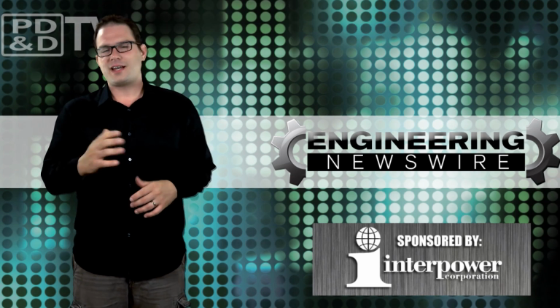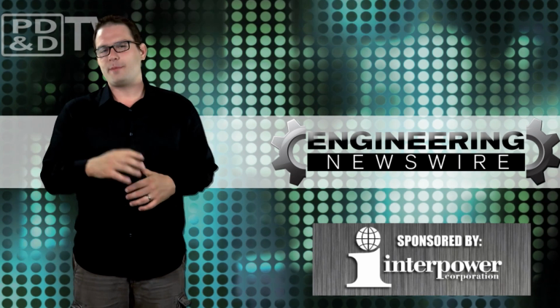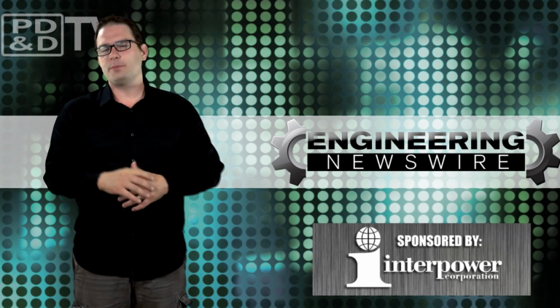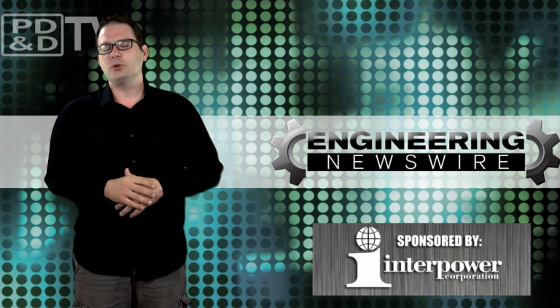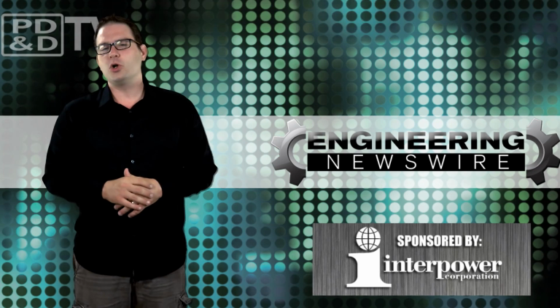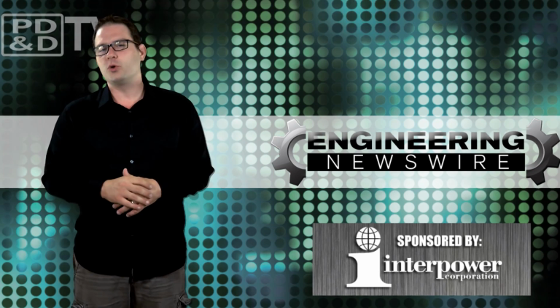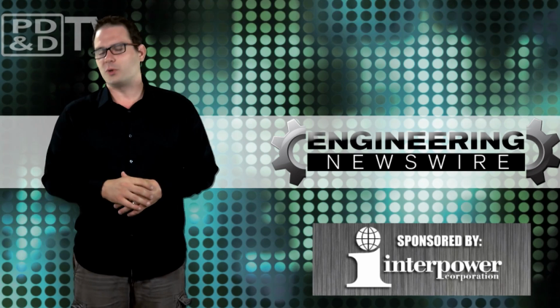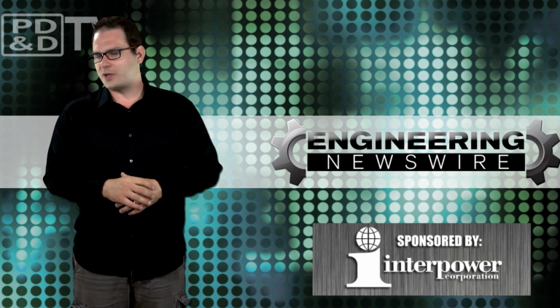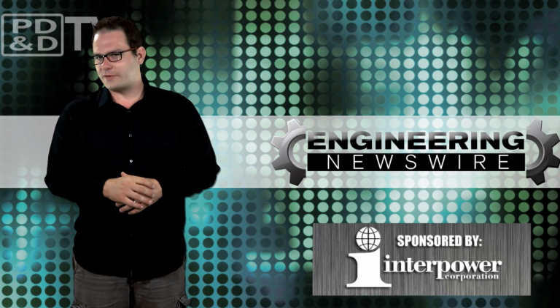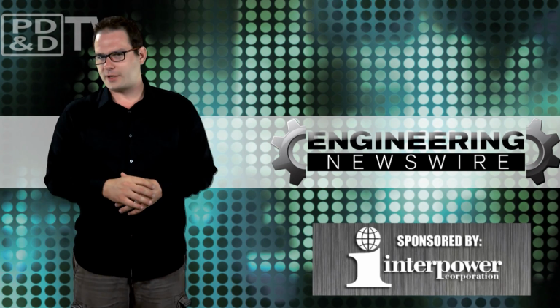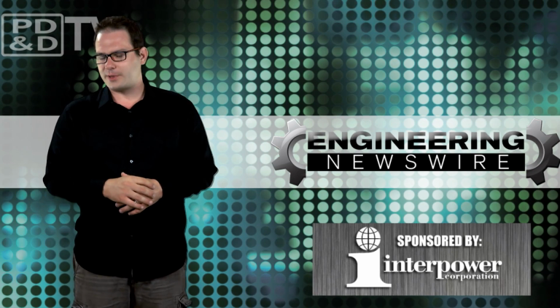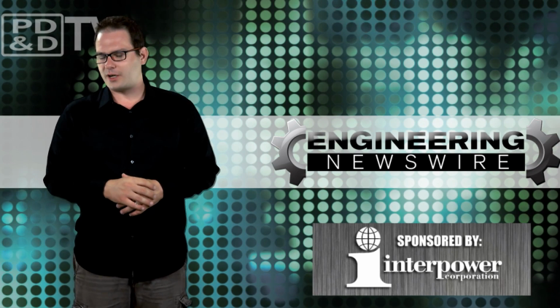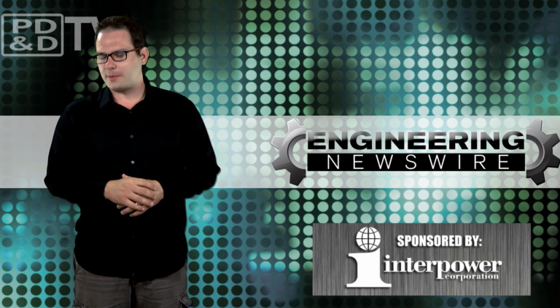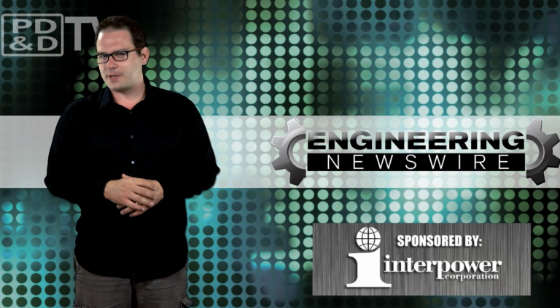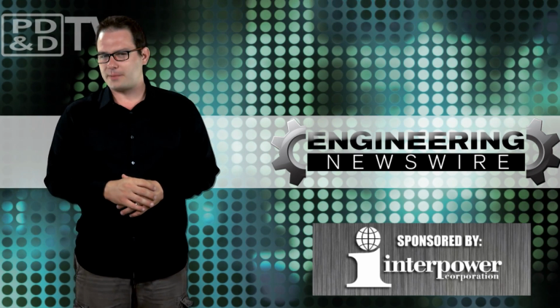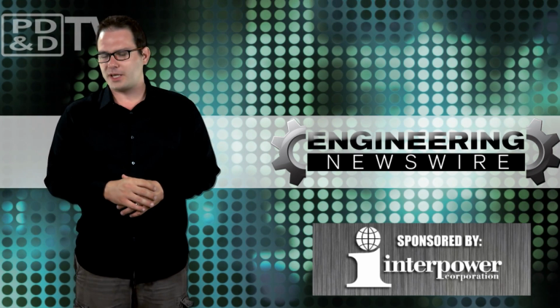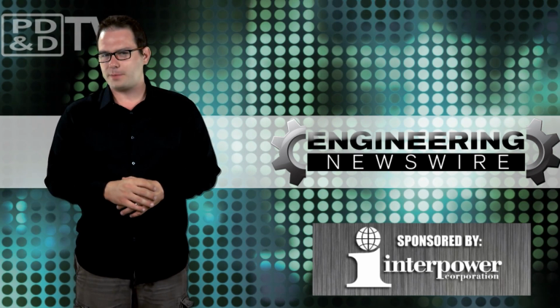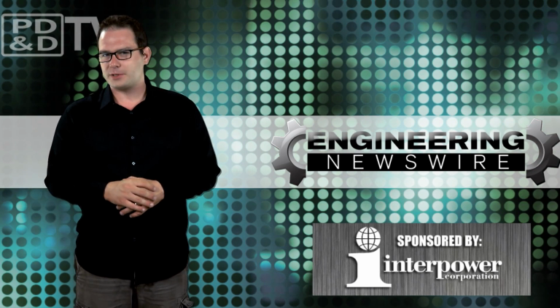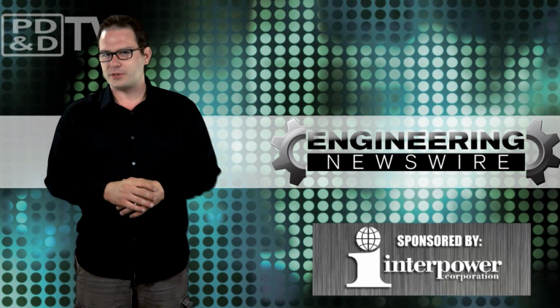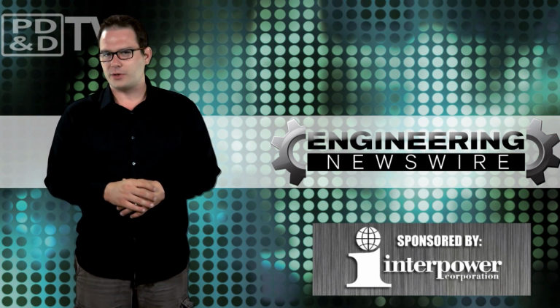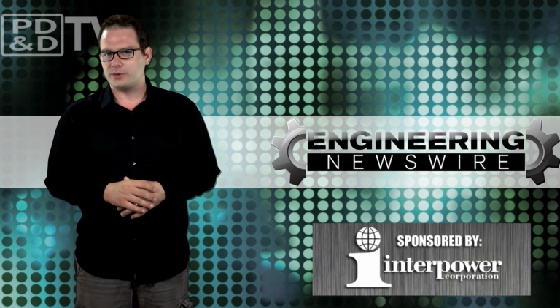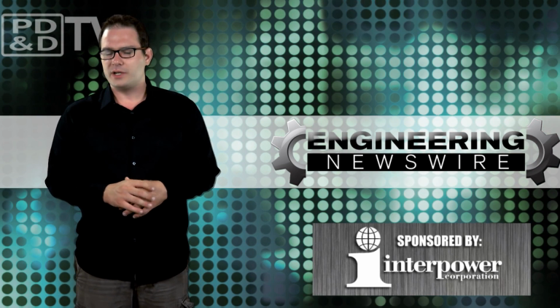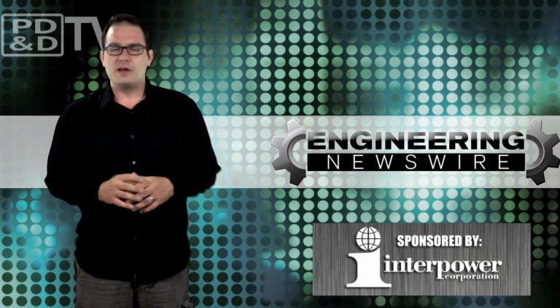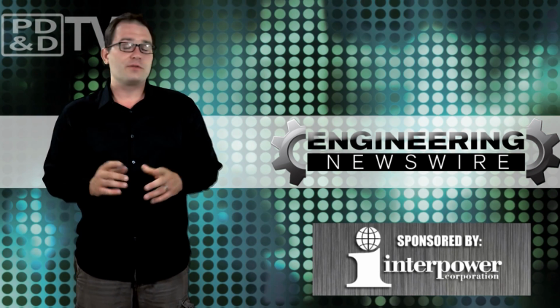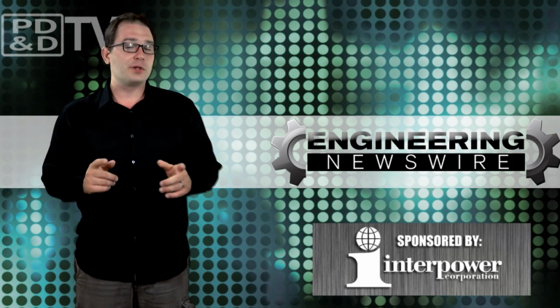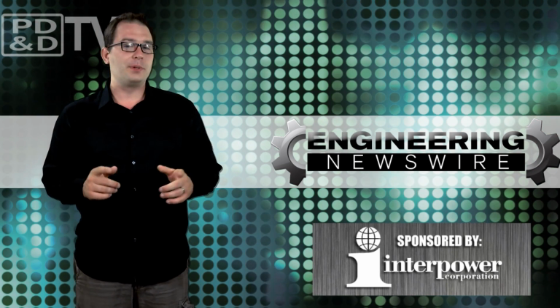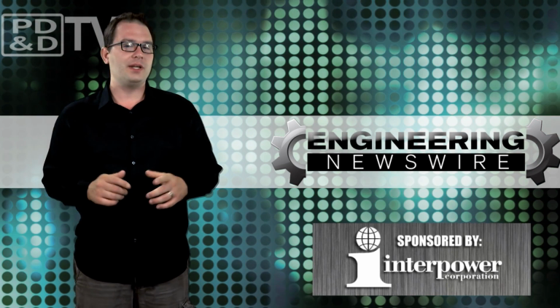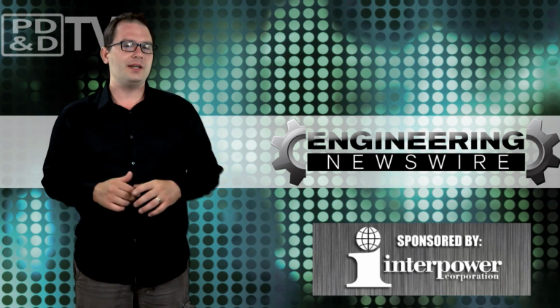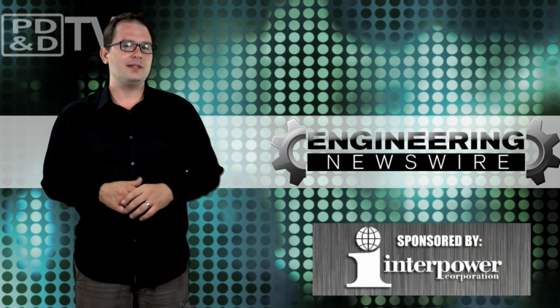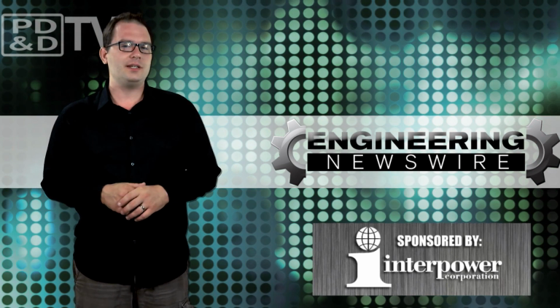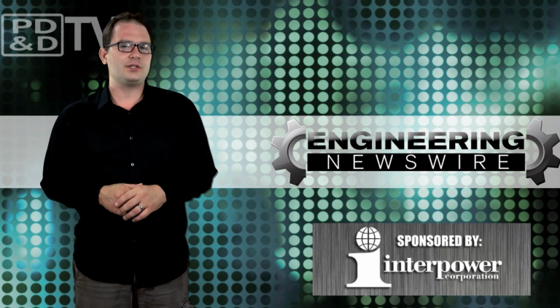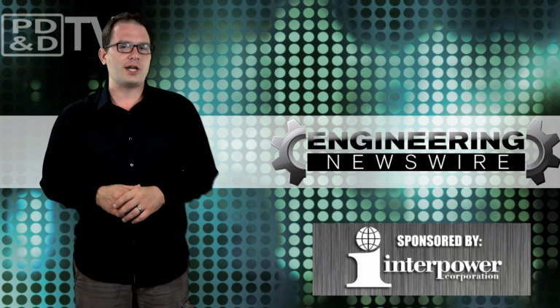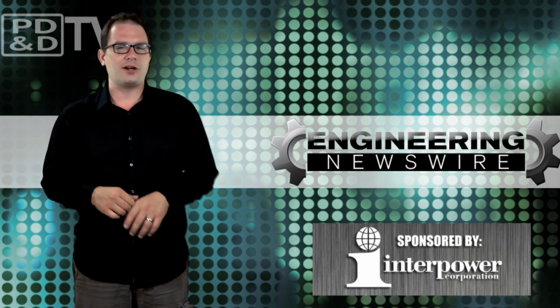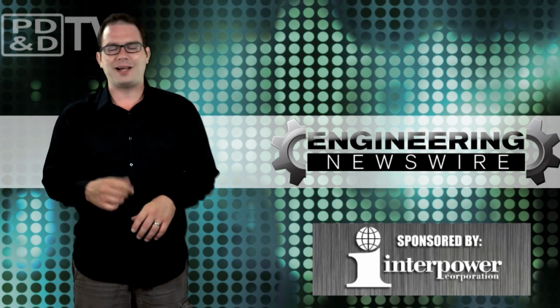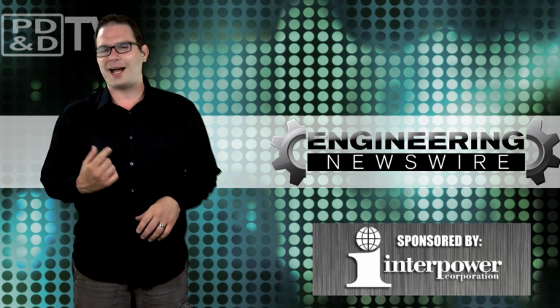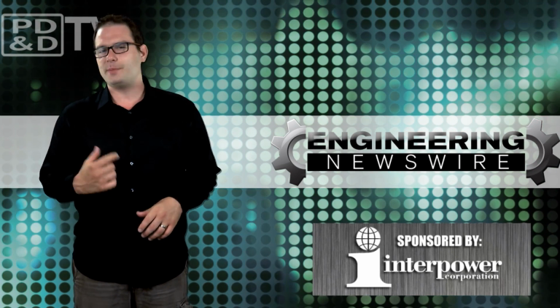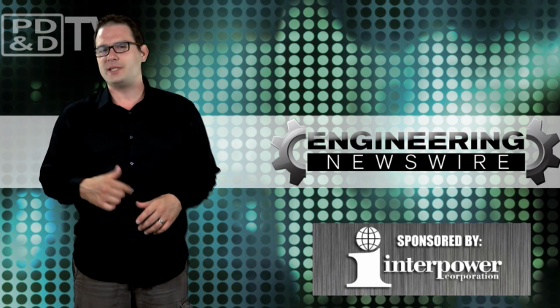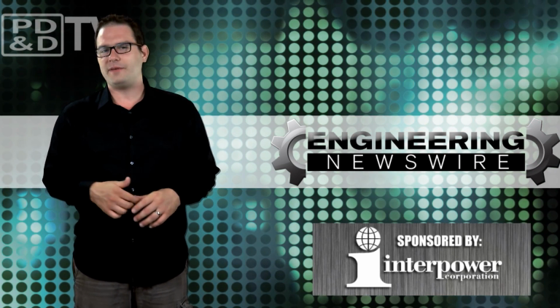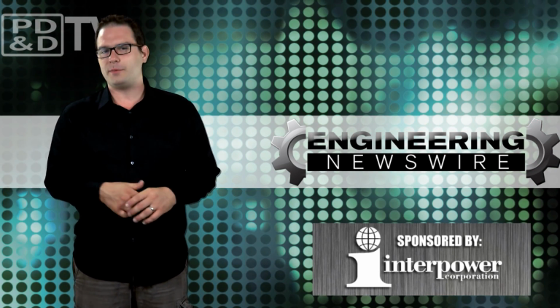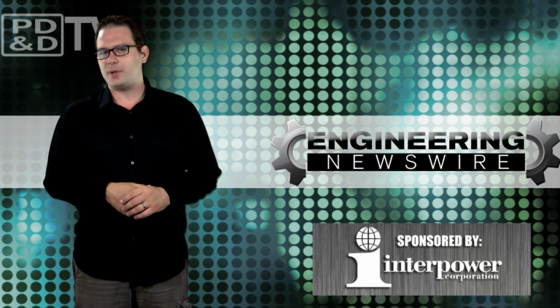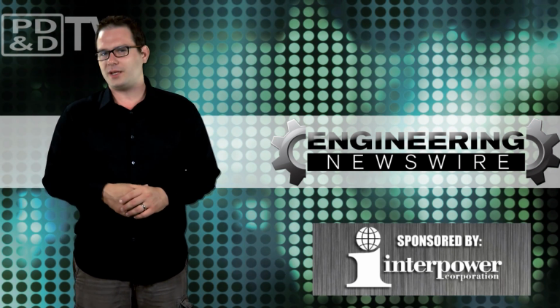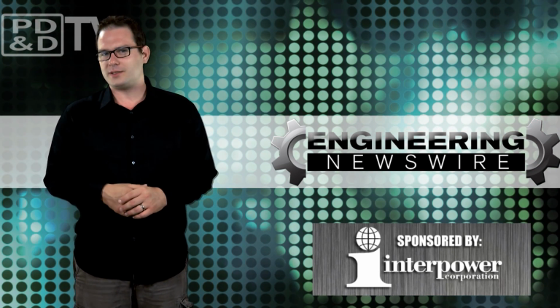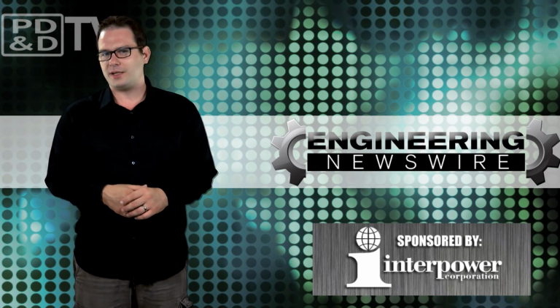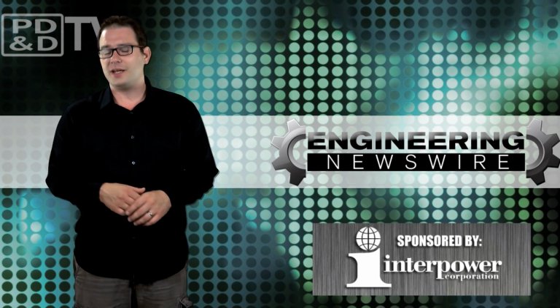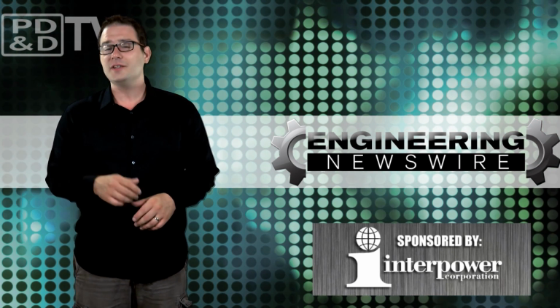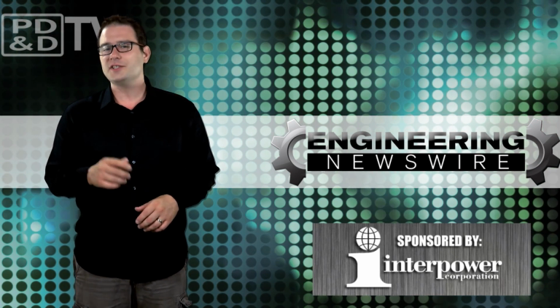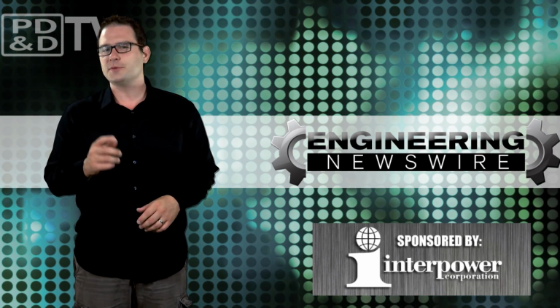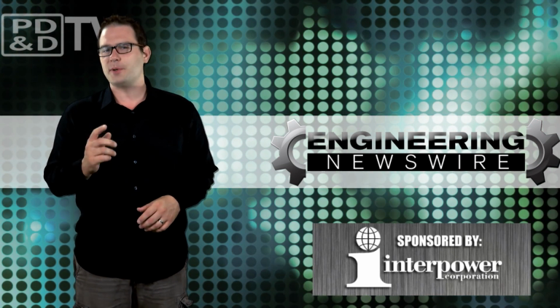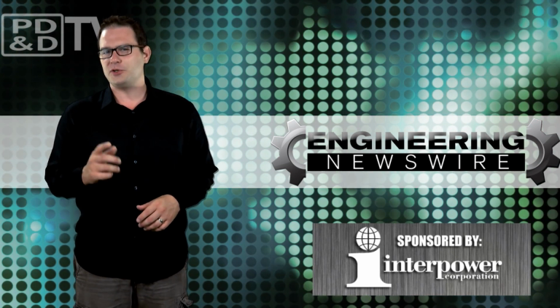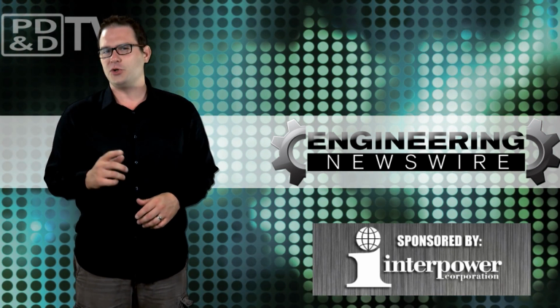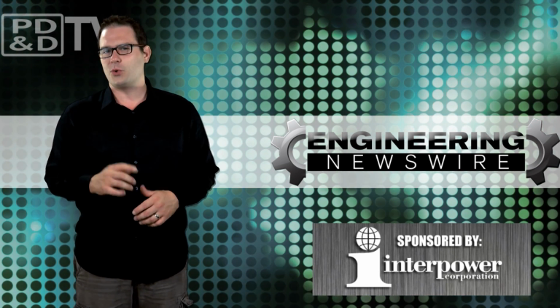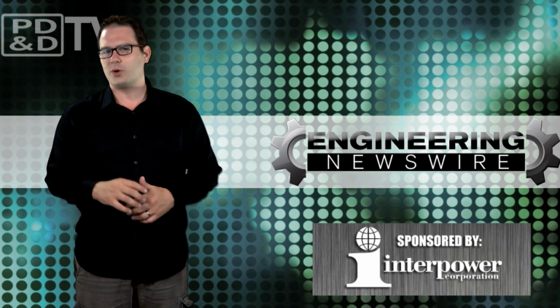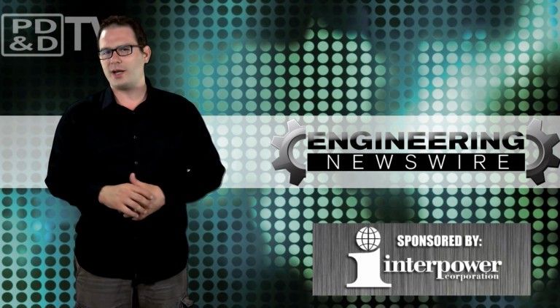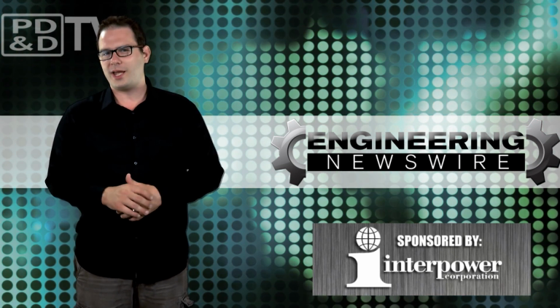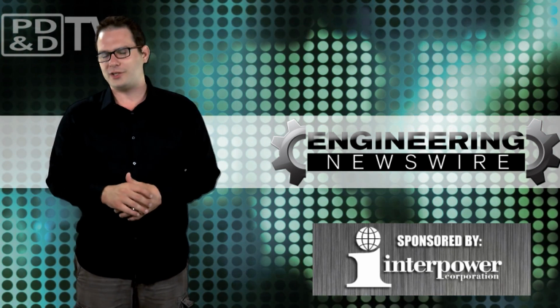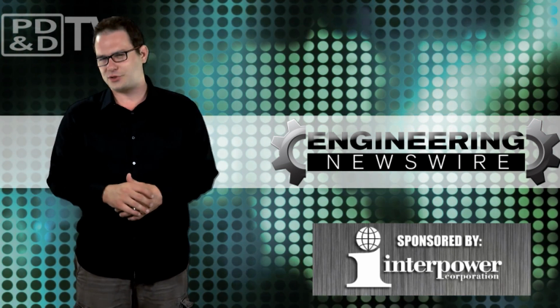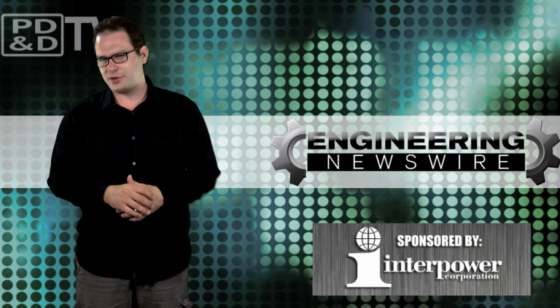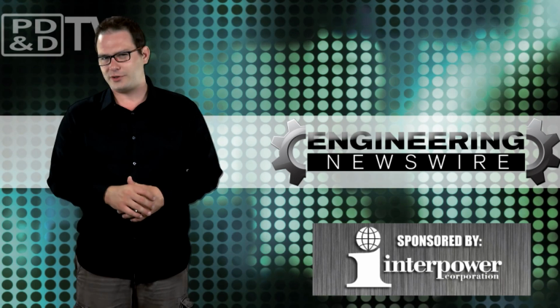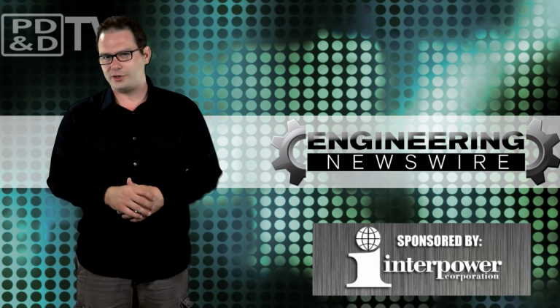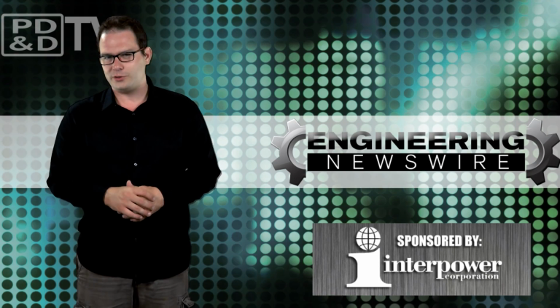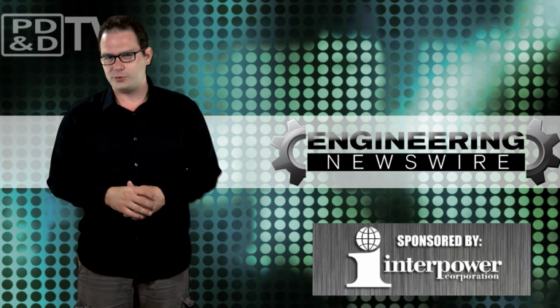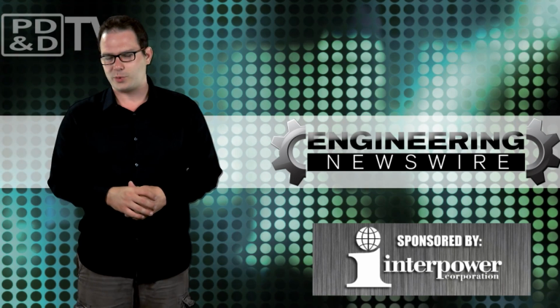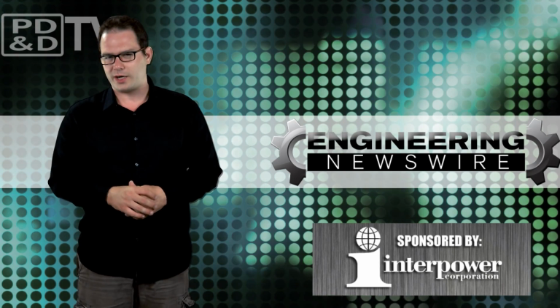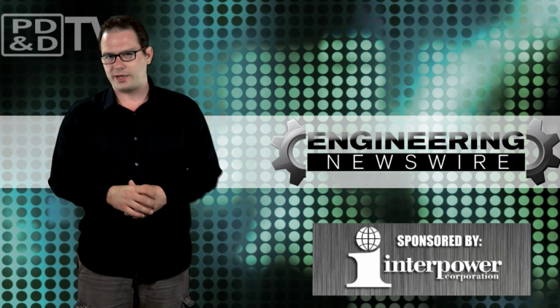Do you have story ideas? Comment below and we'll cover them in an upcoming episode. For the PD&D Channel, I'm David Manti, and this has been your Engineering Newswire.